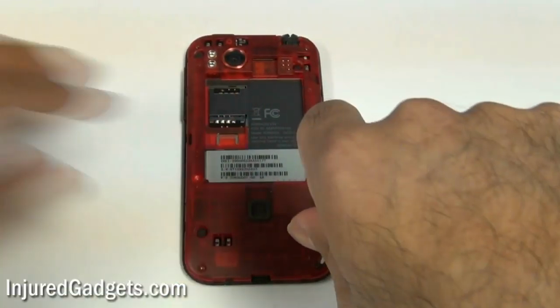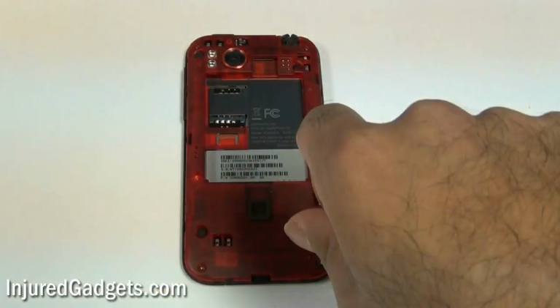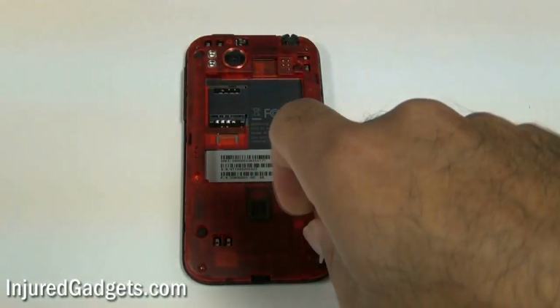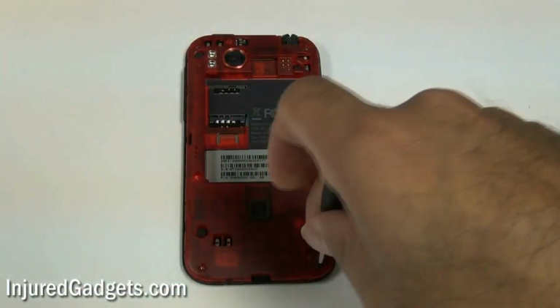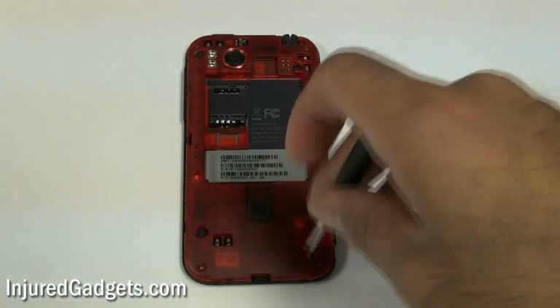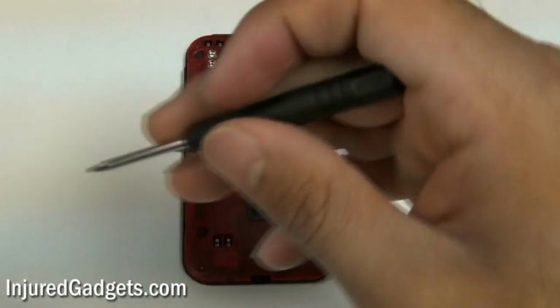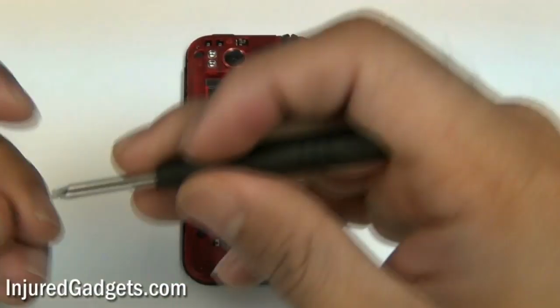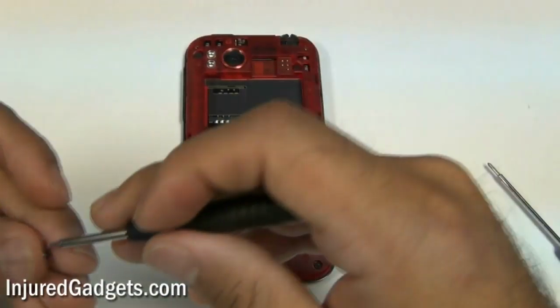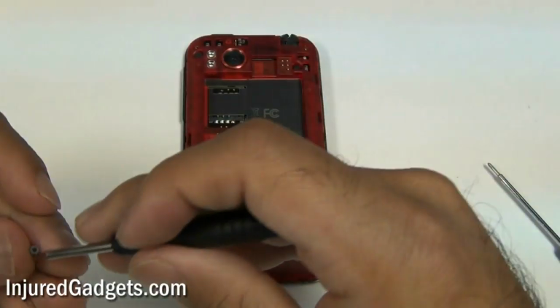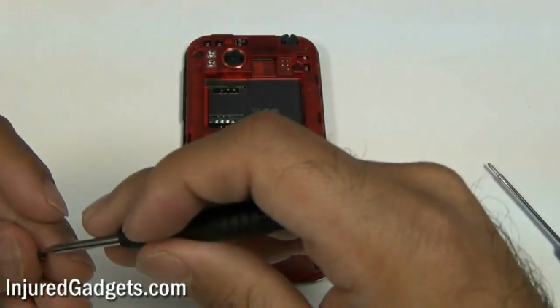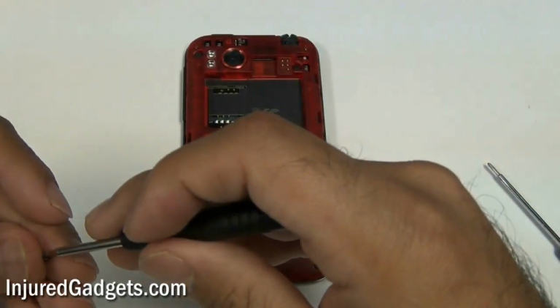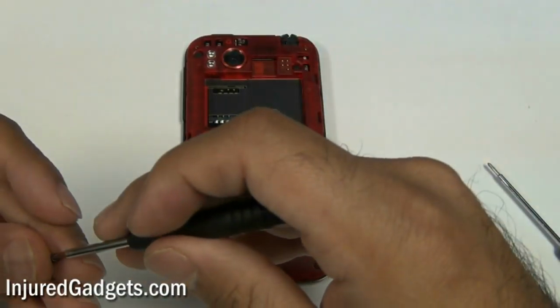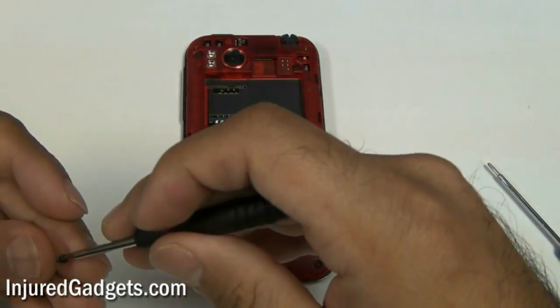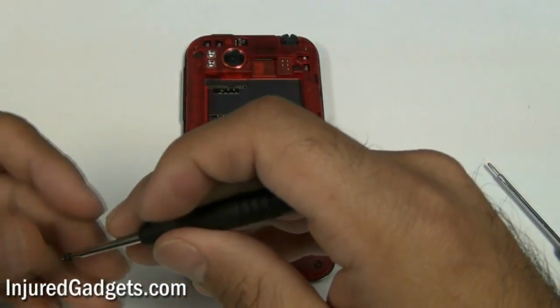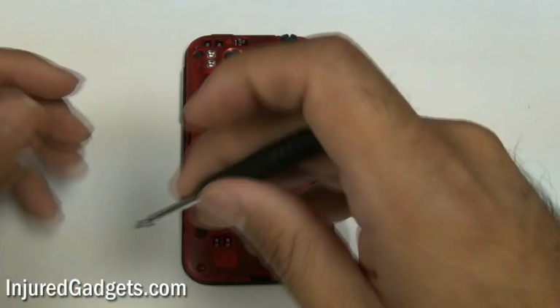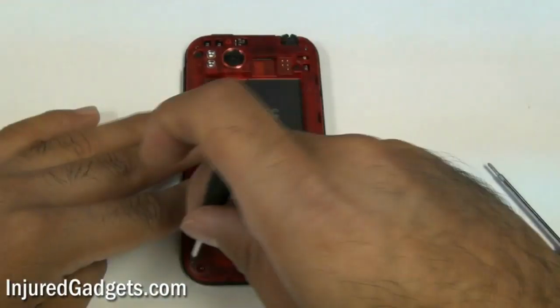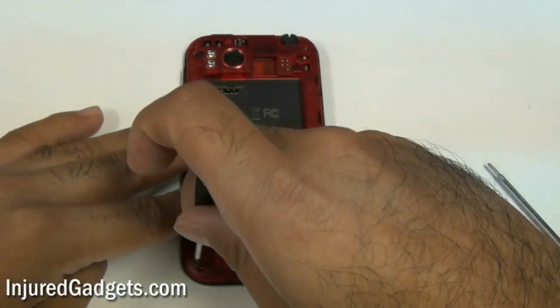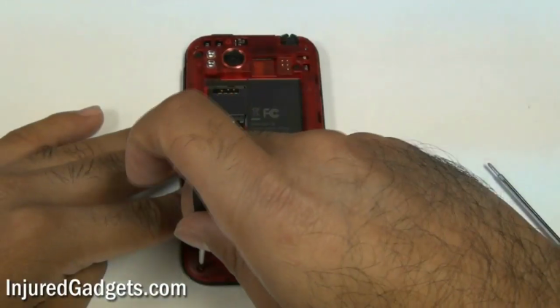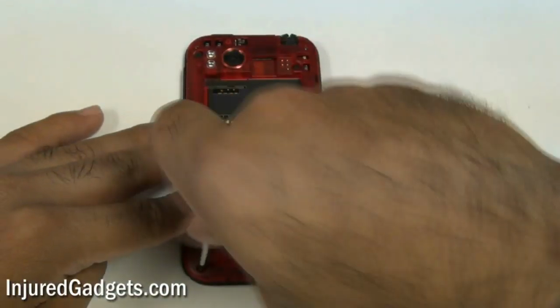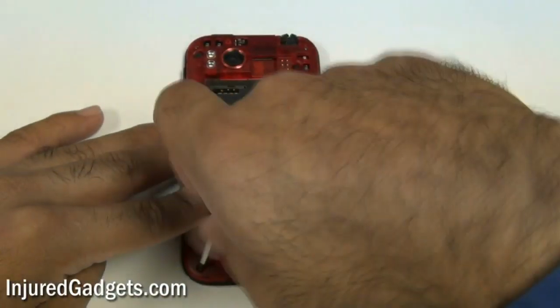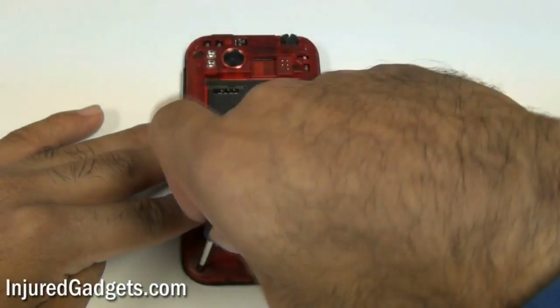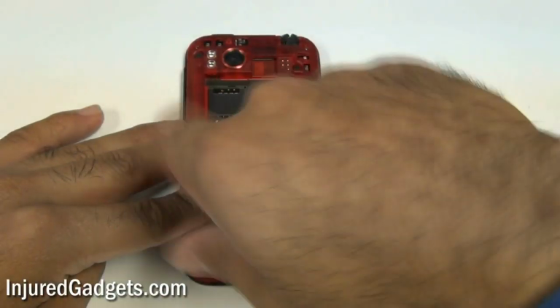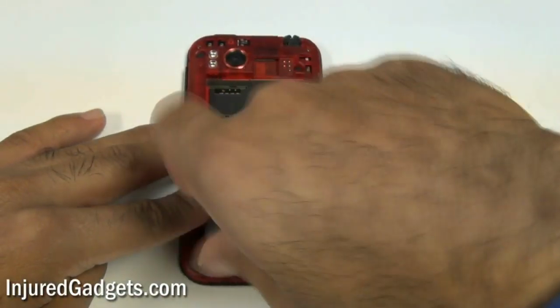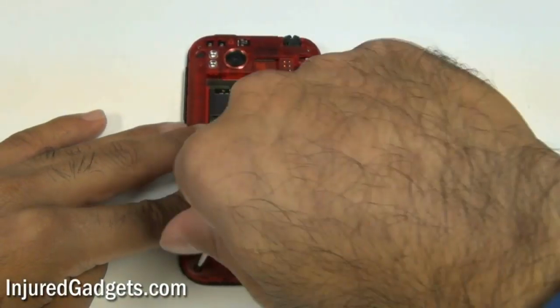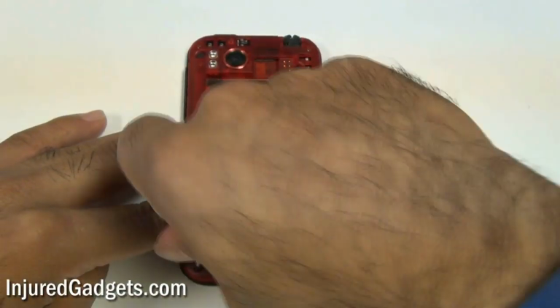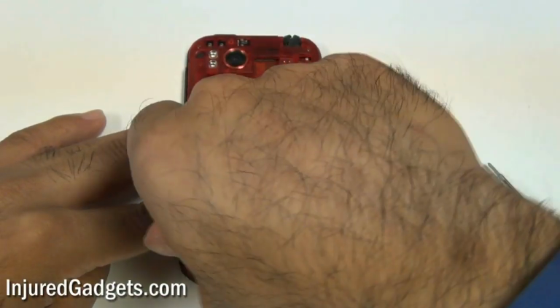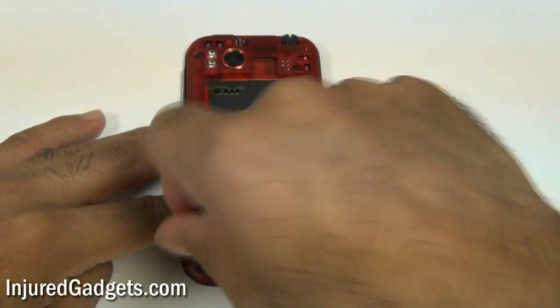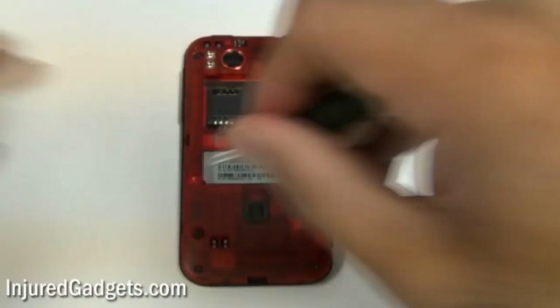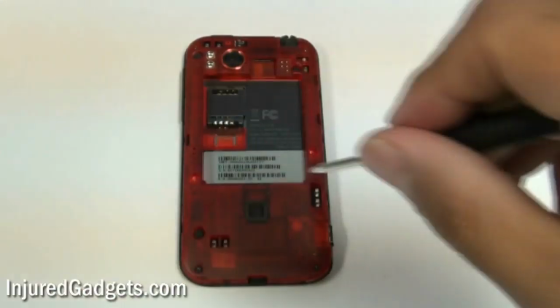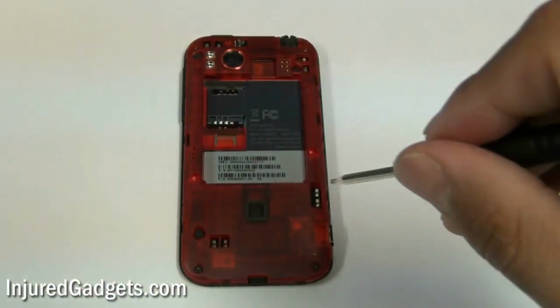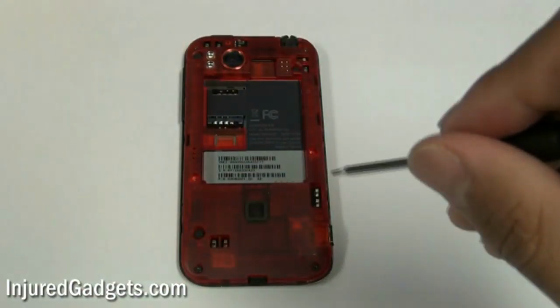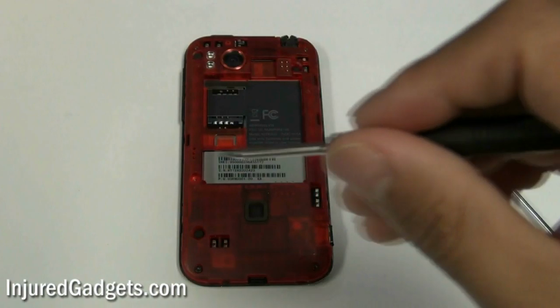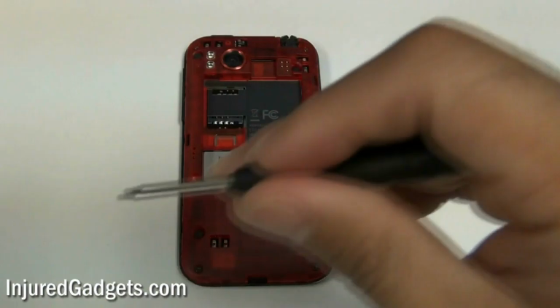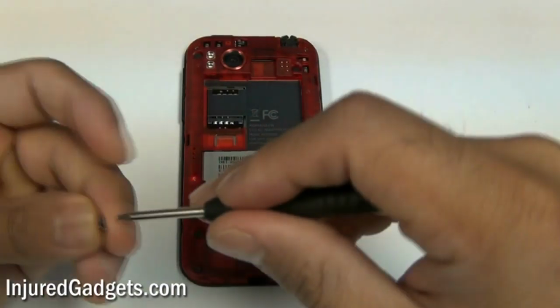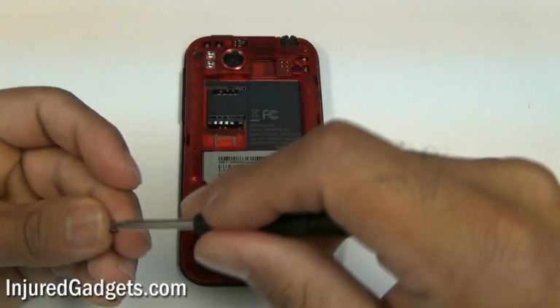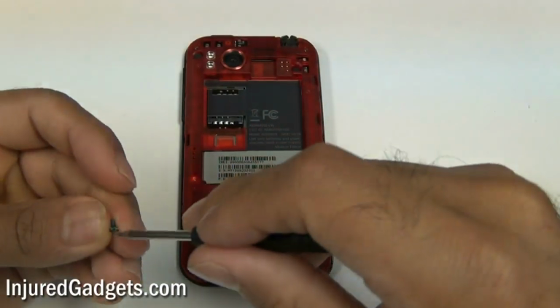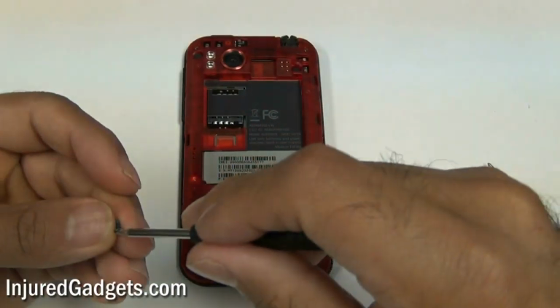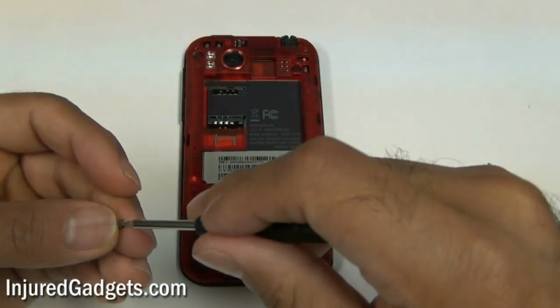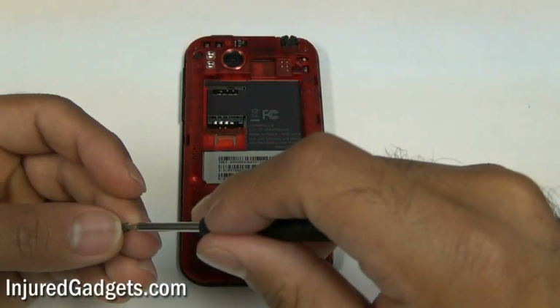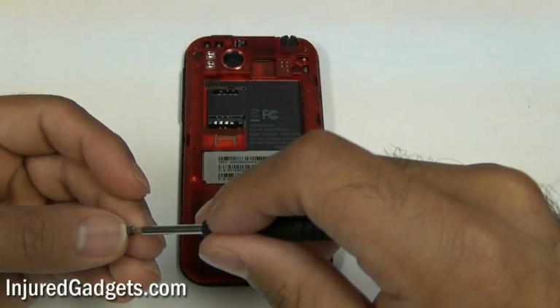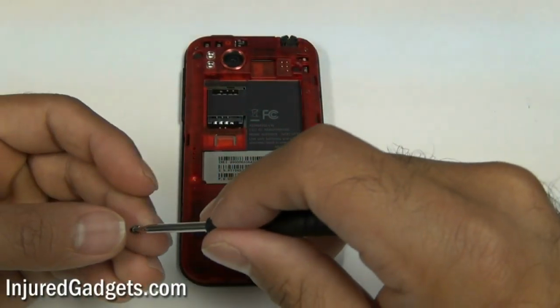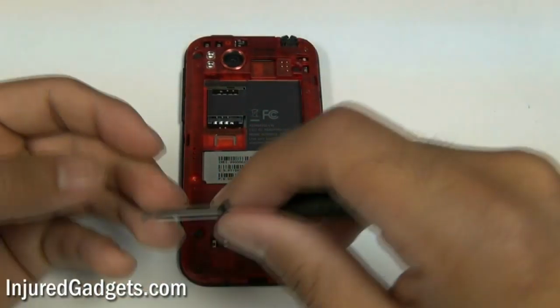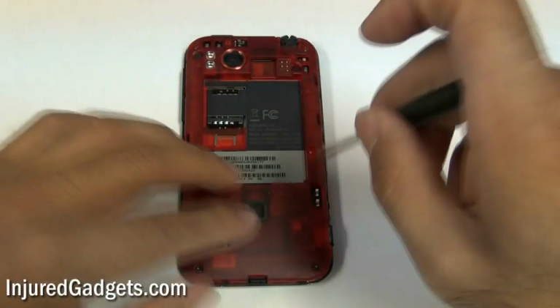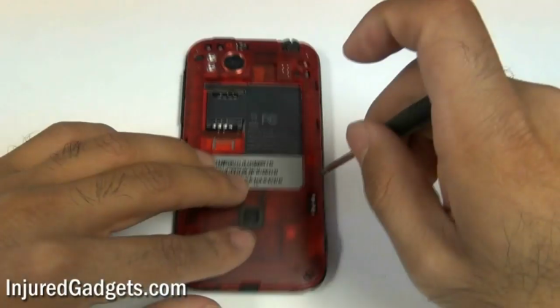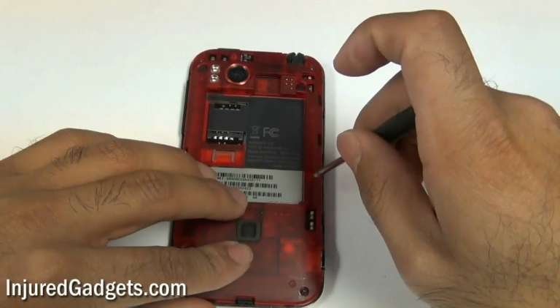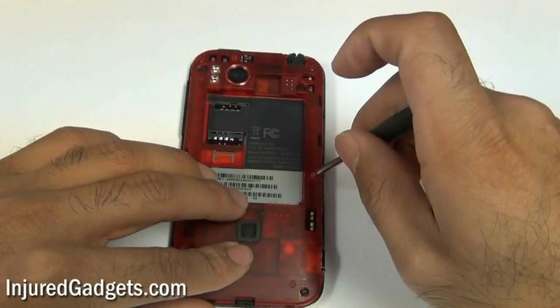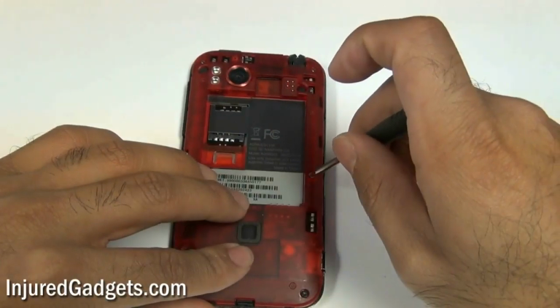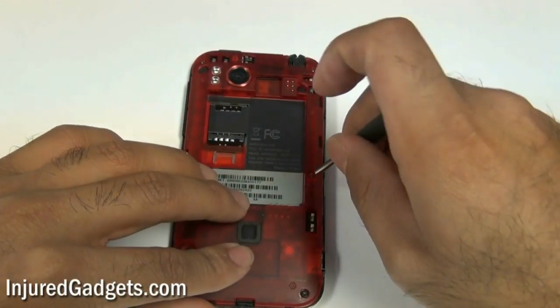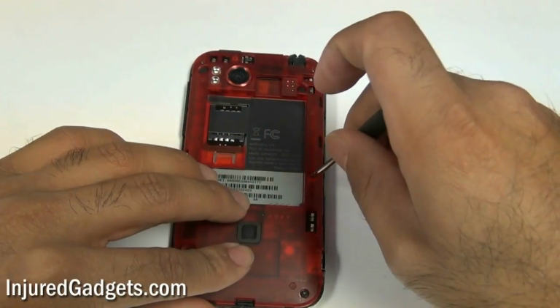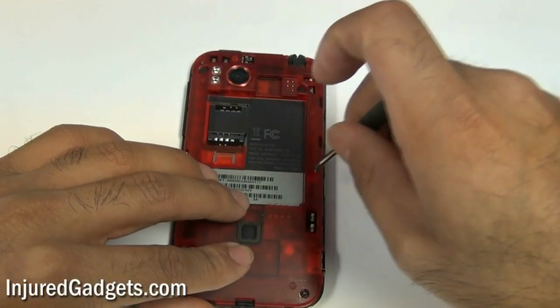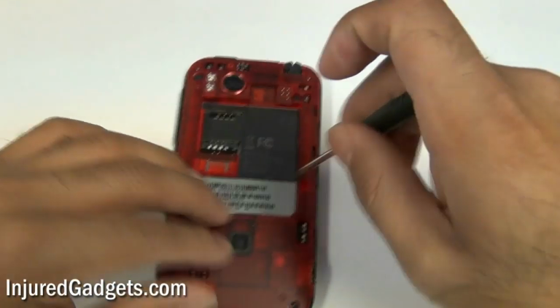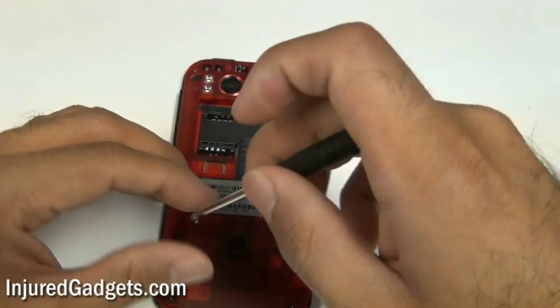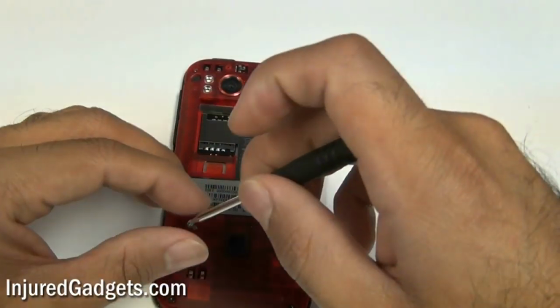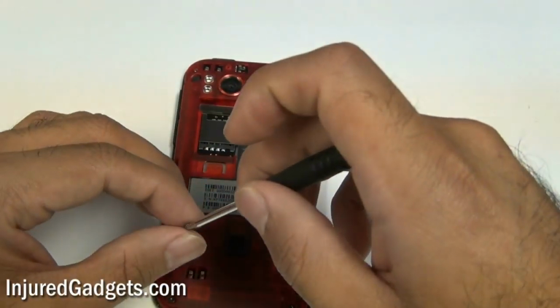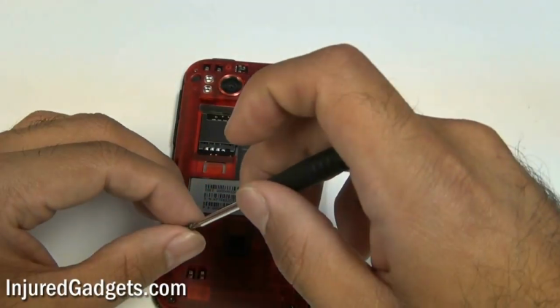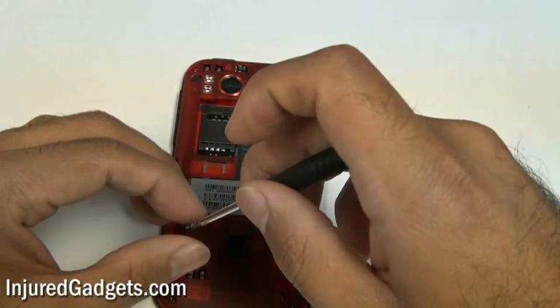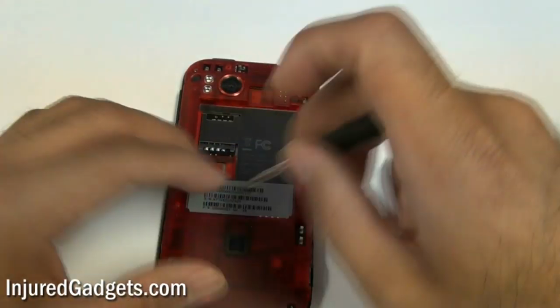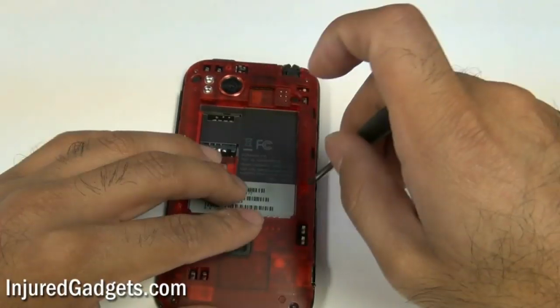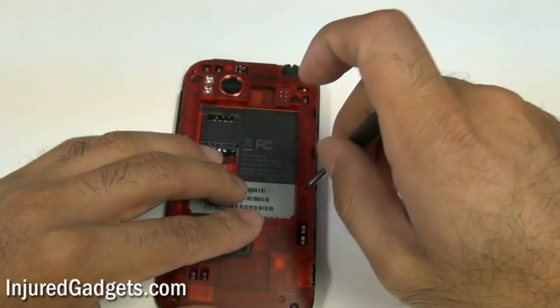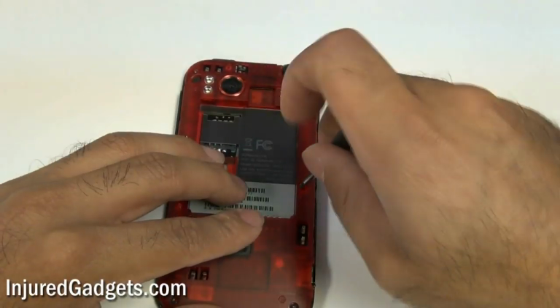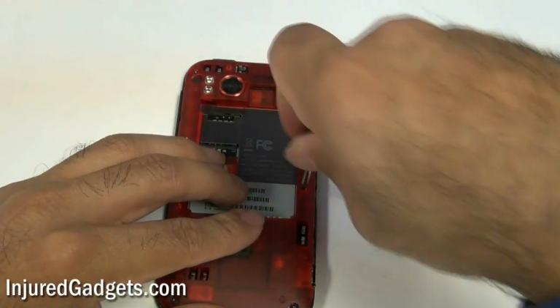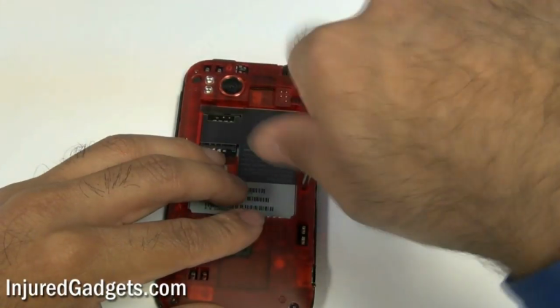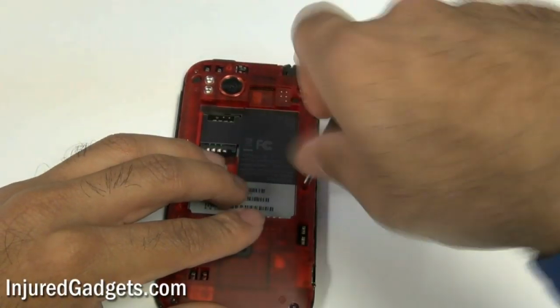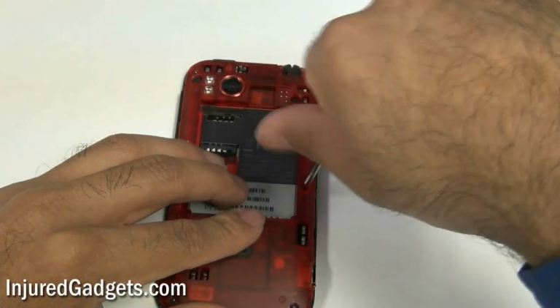With that red housing back in, go ahead and put the six Torx 5 screws back in — two on the top, two in the middle, and two in the bottom.